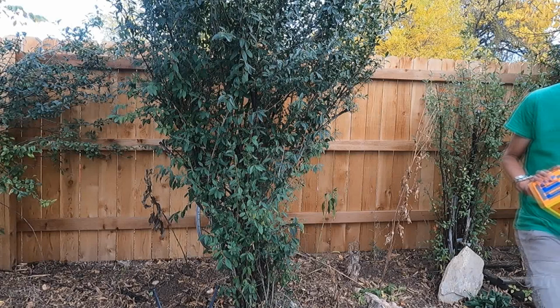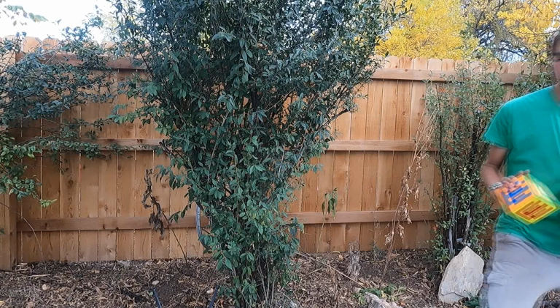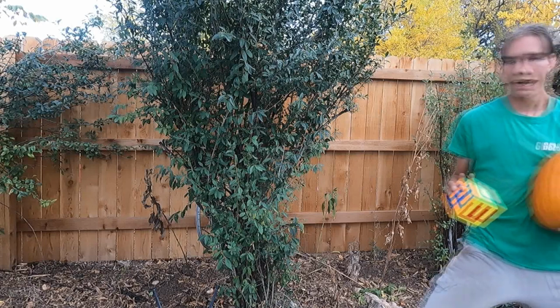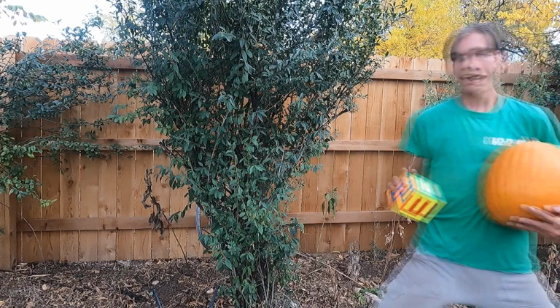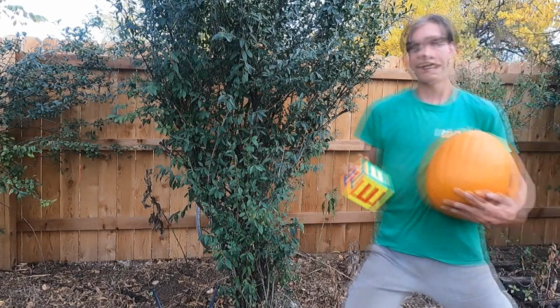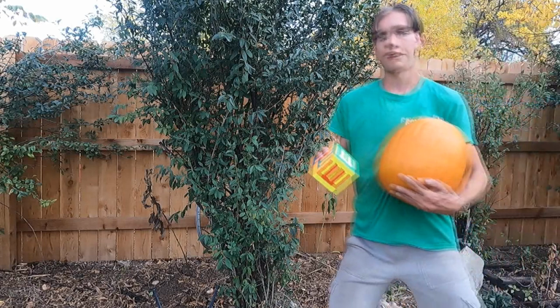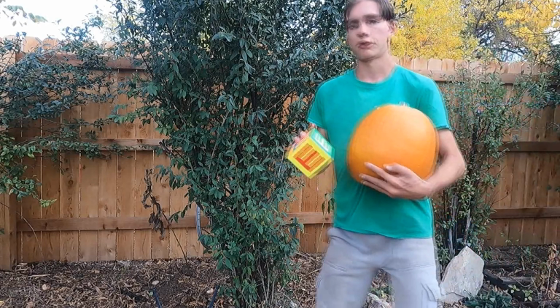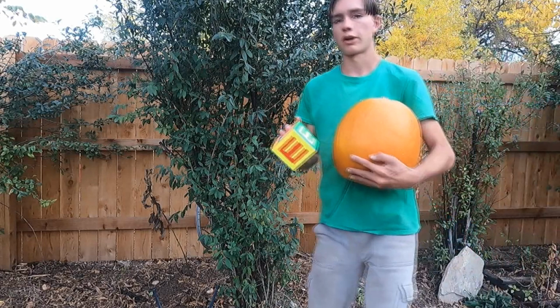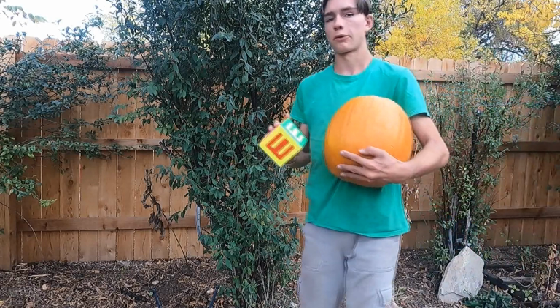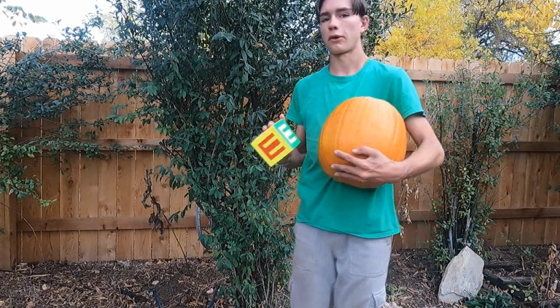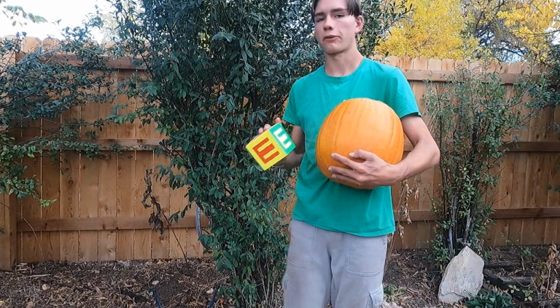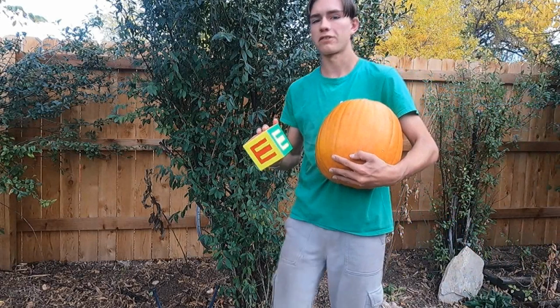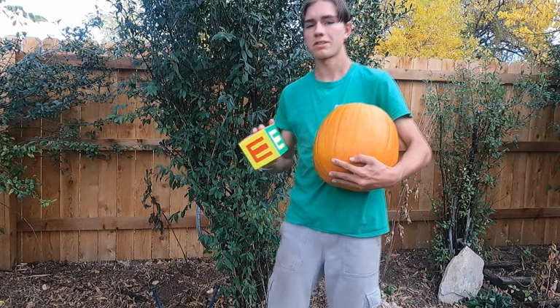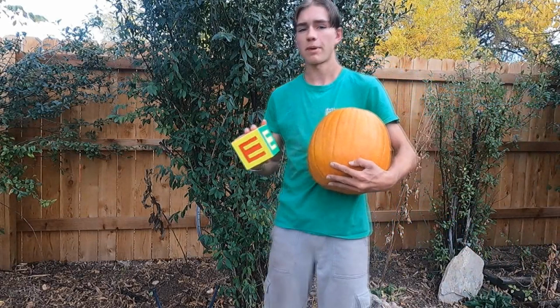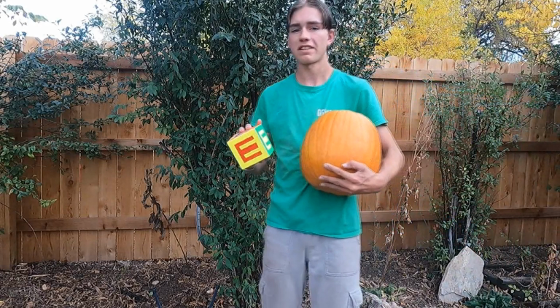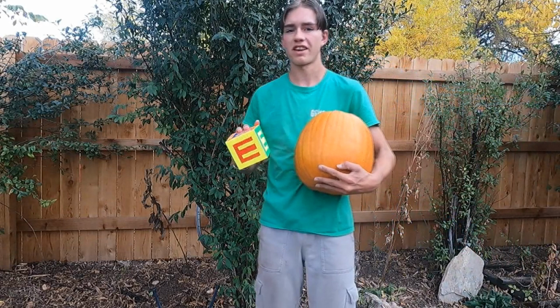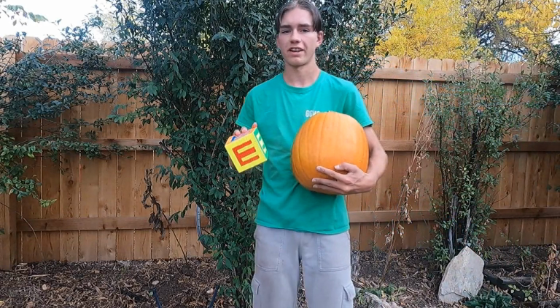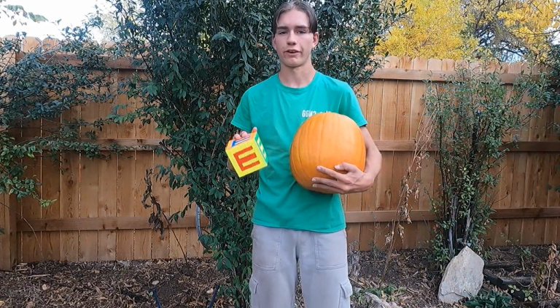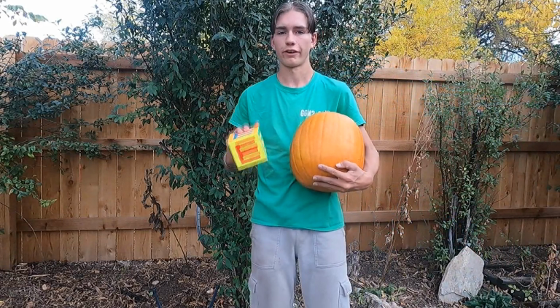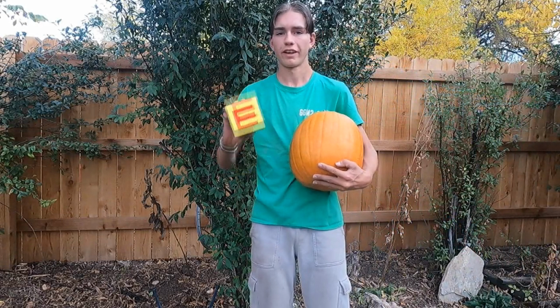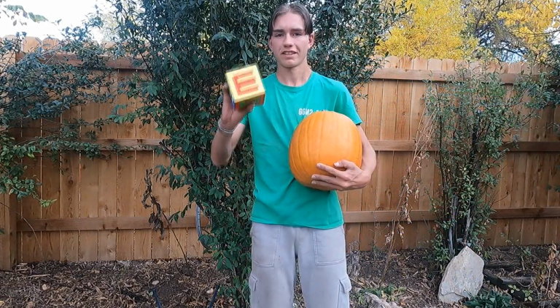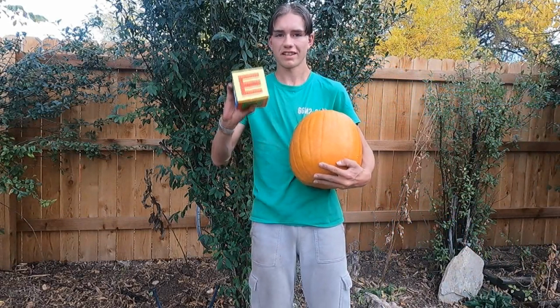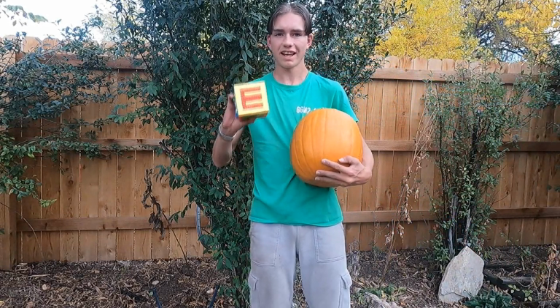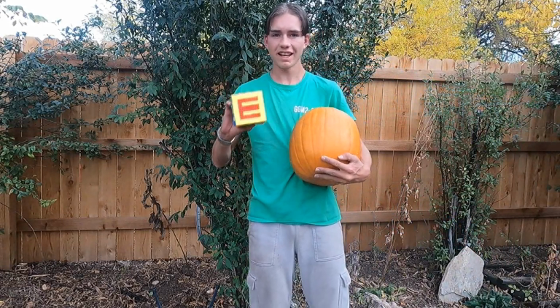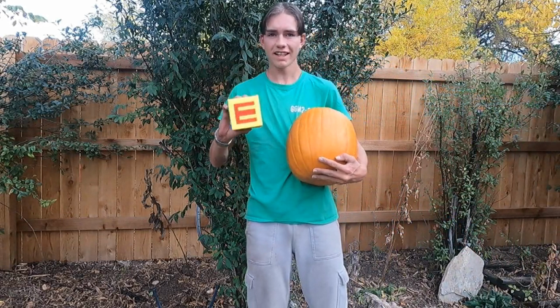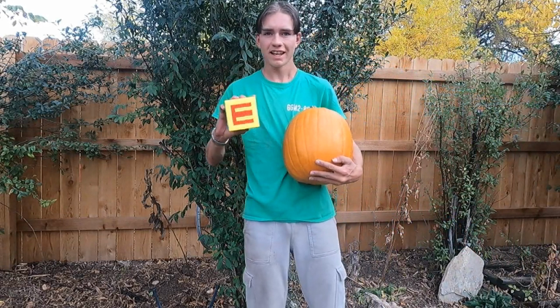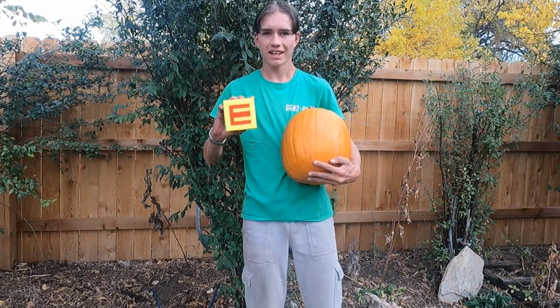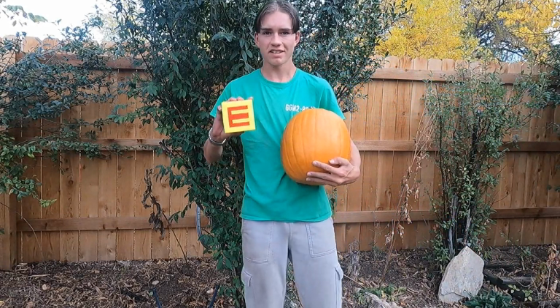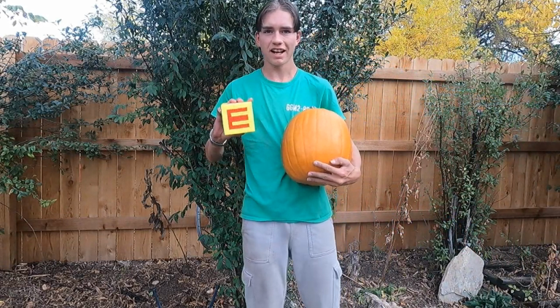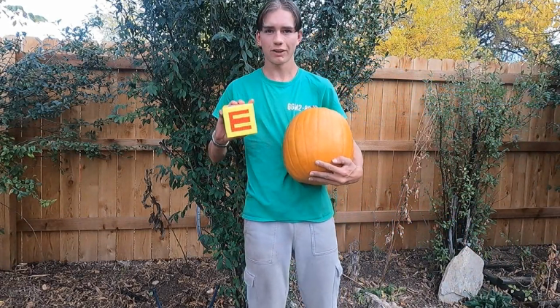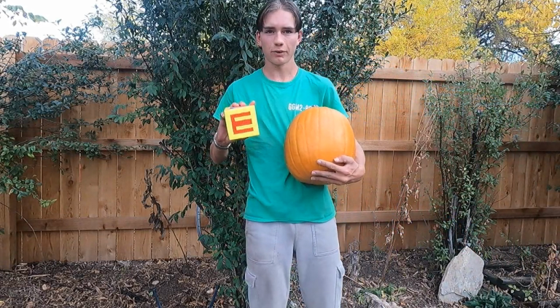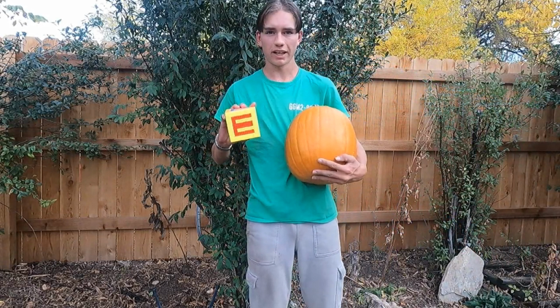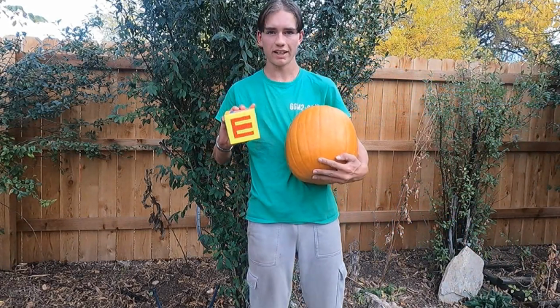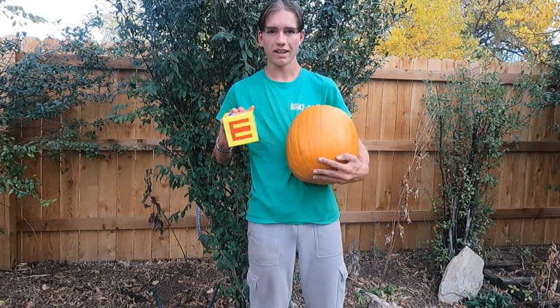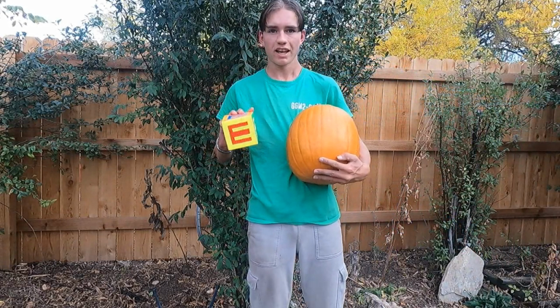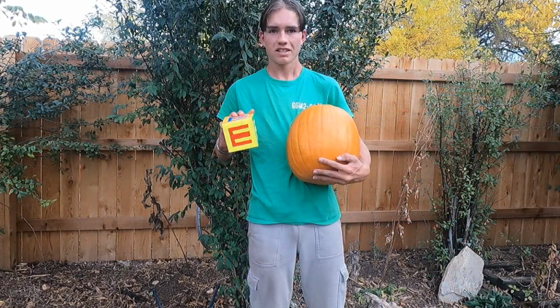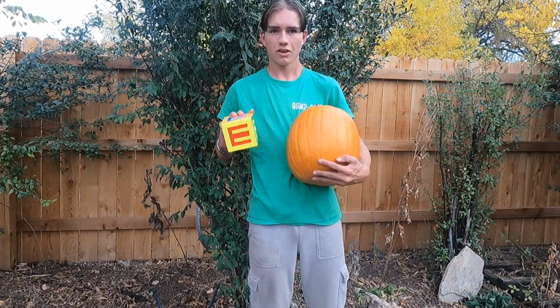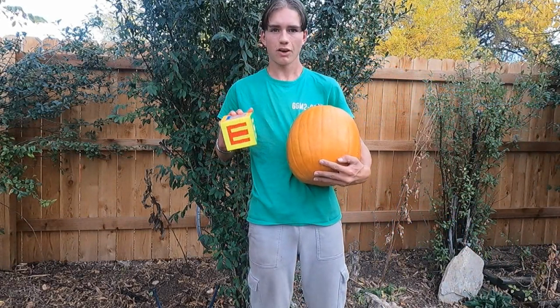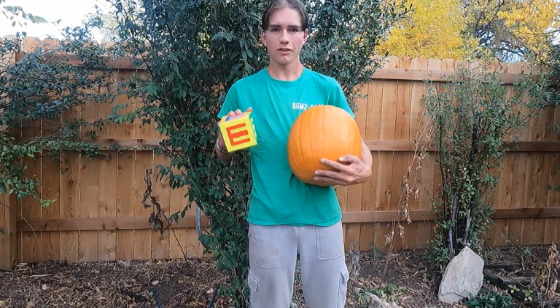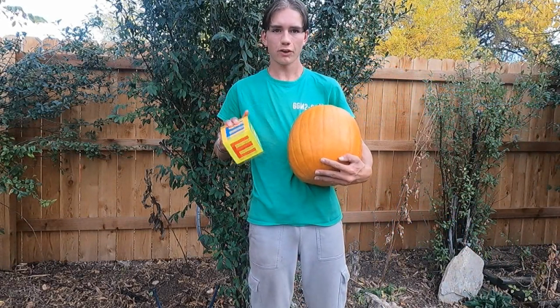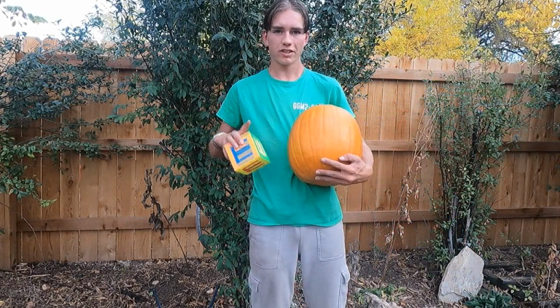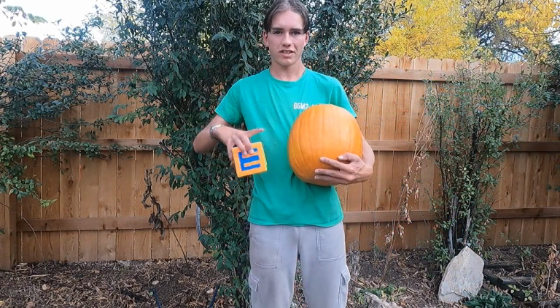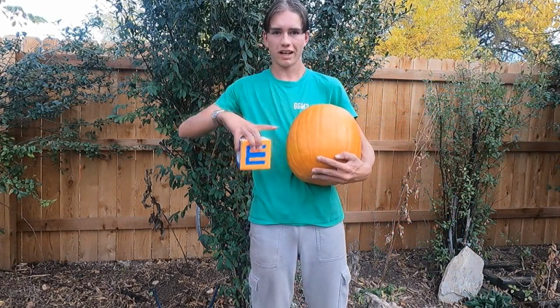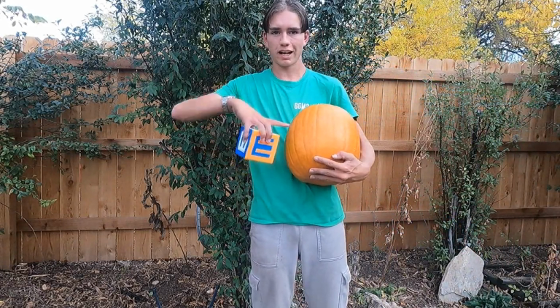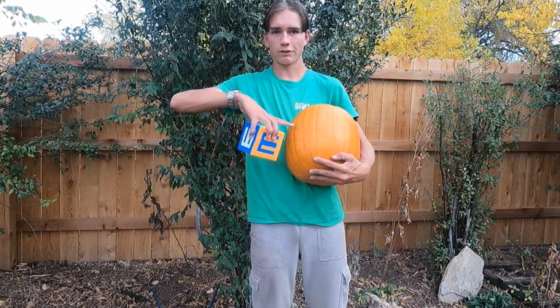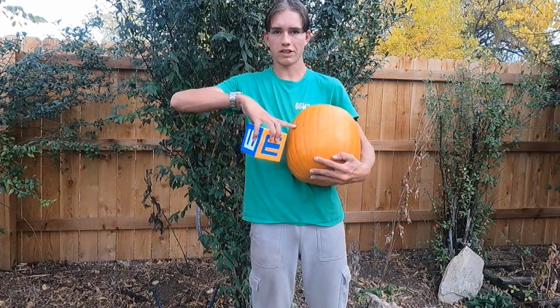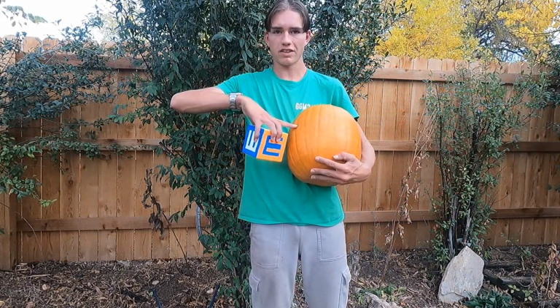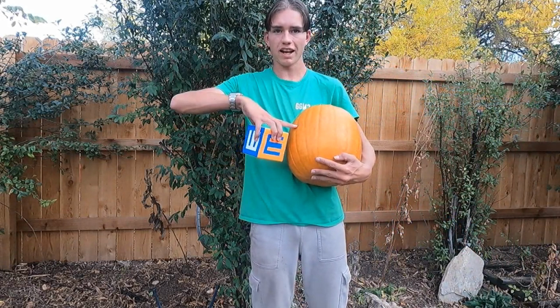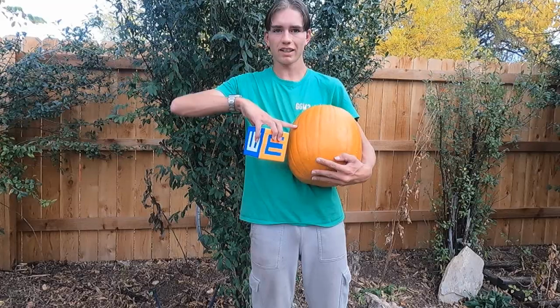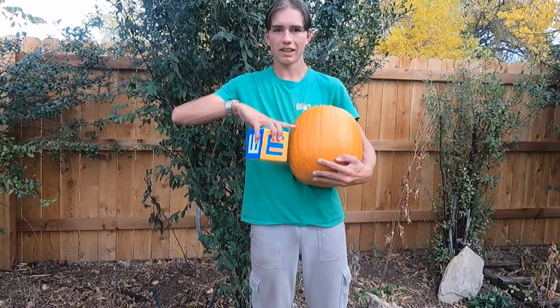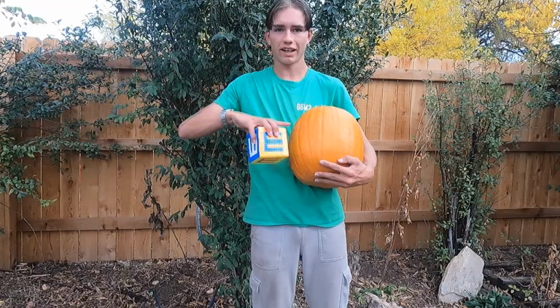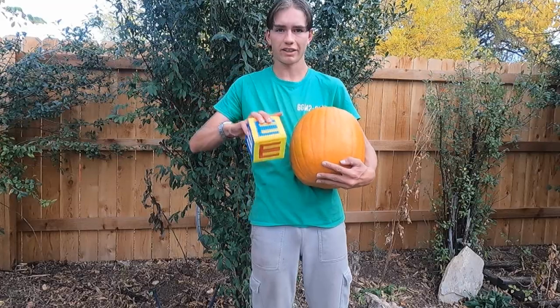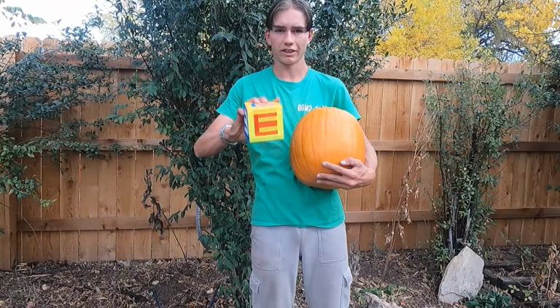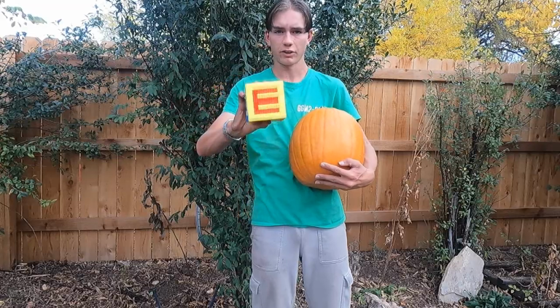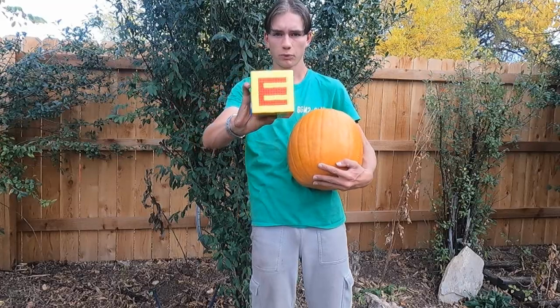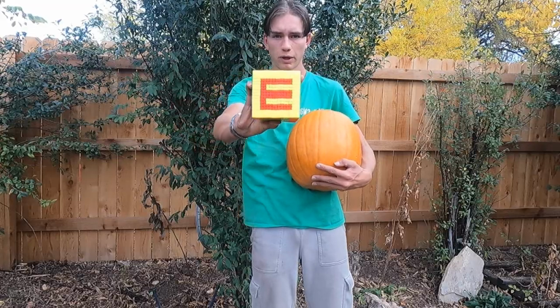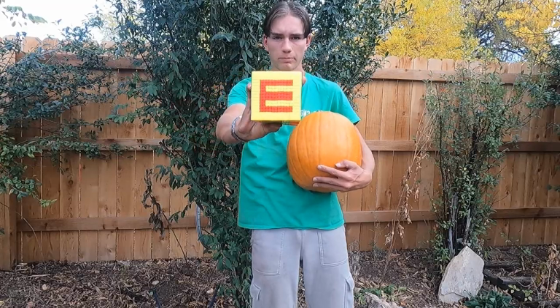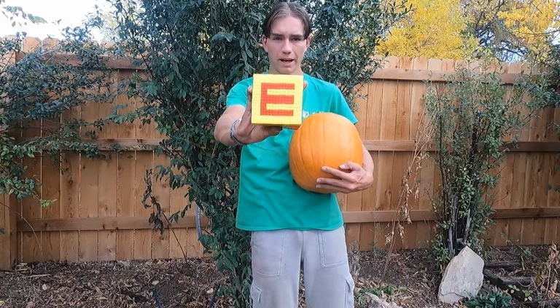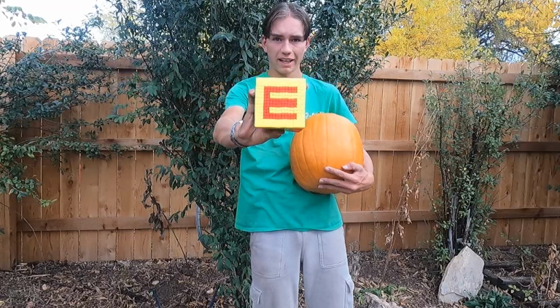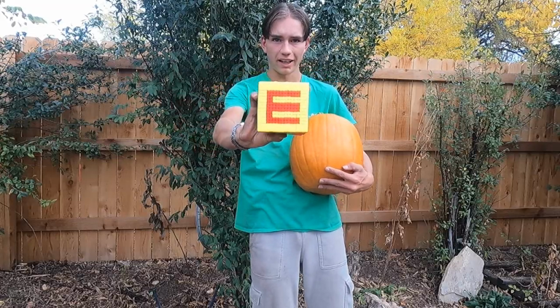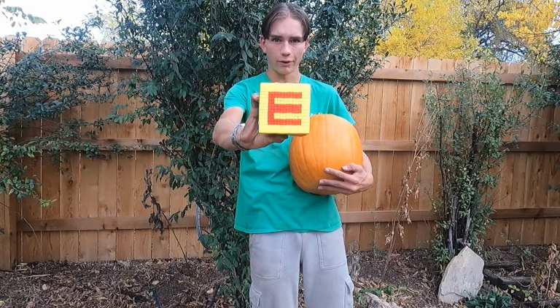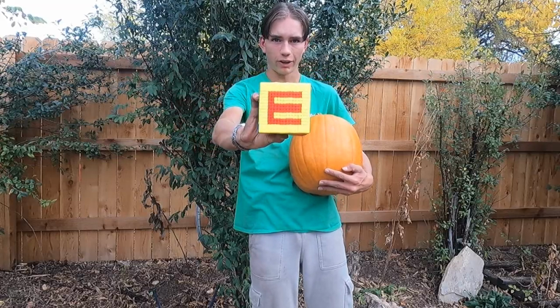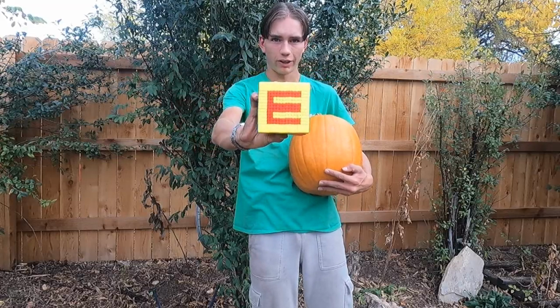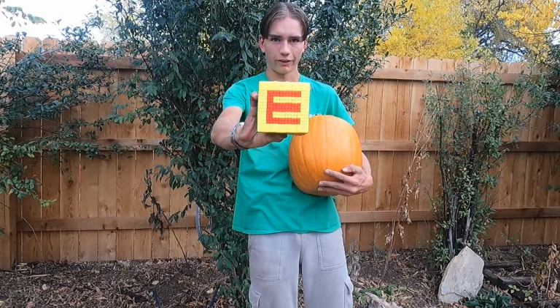Hey everyone, welcome to my channel. Today is Halloween, so I'm going to carve a jack-o-lantern with my logo.